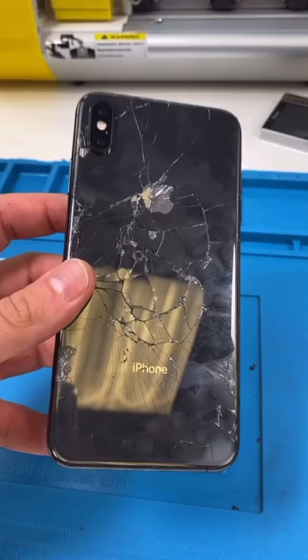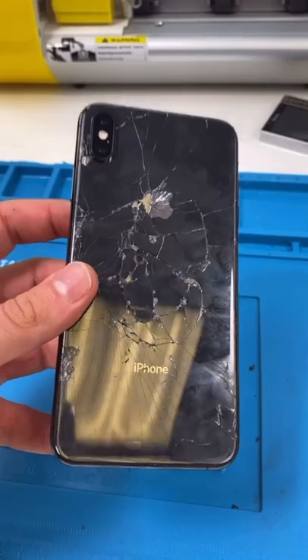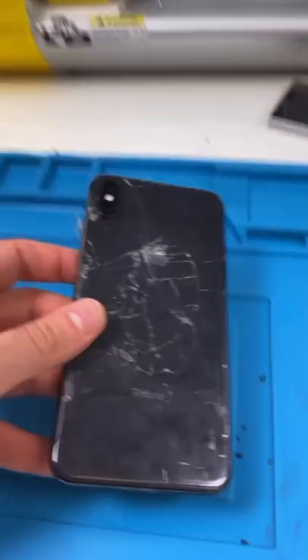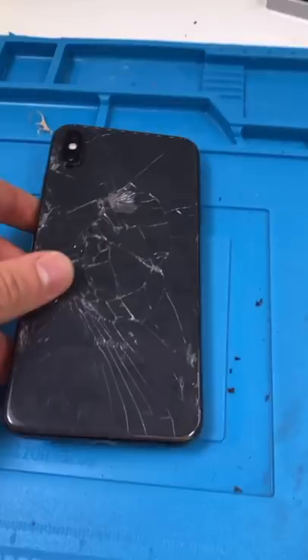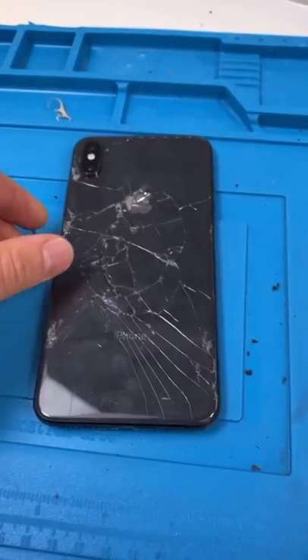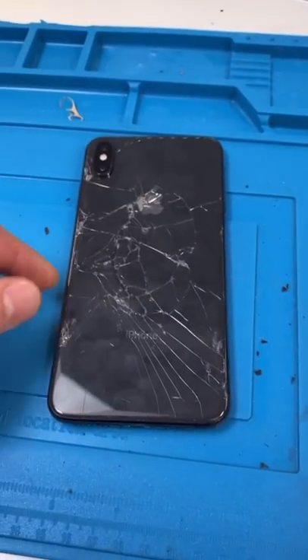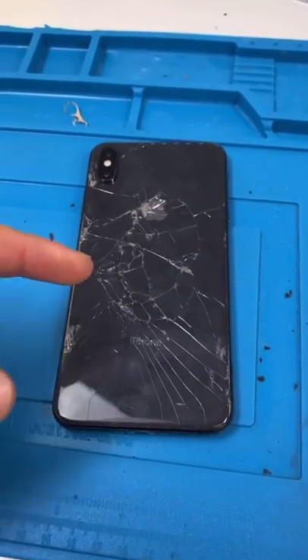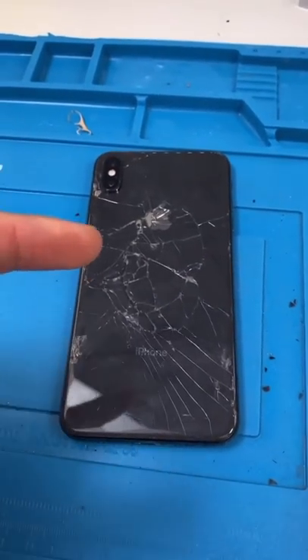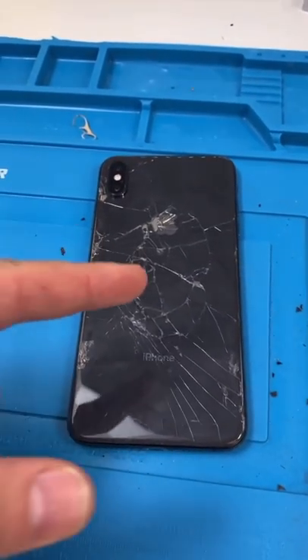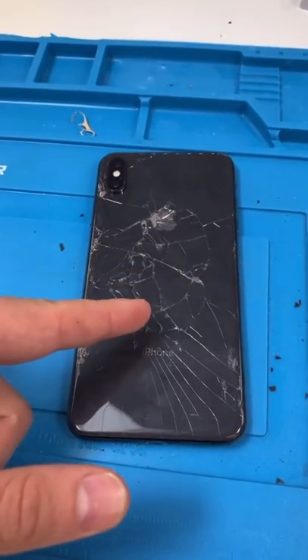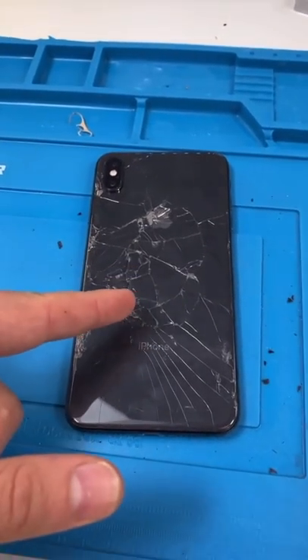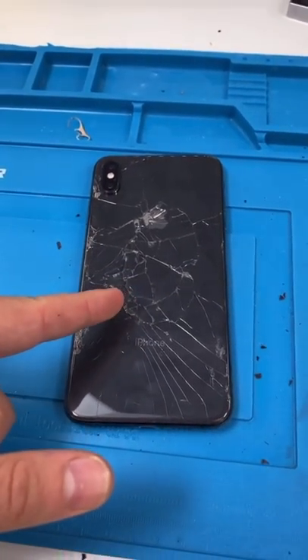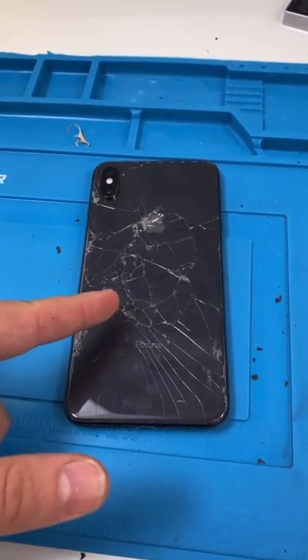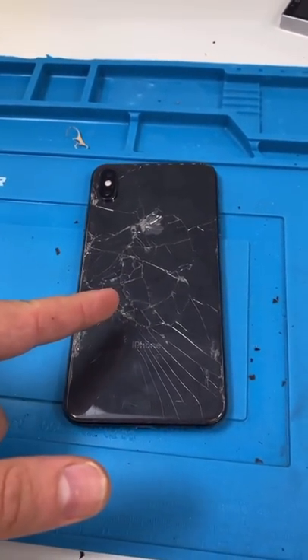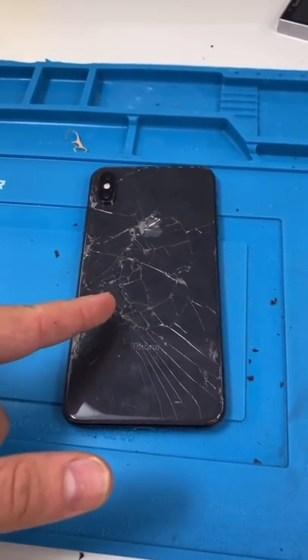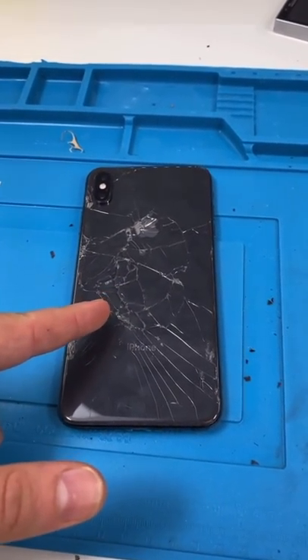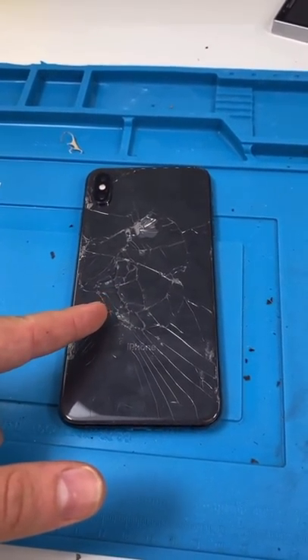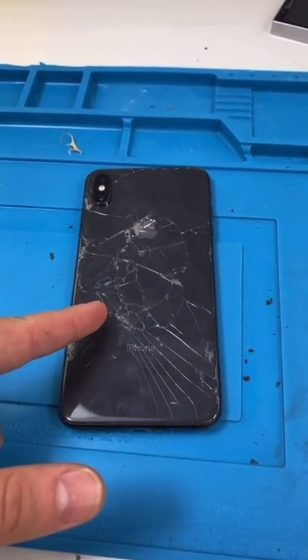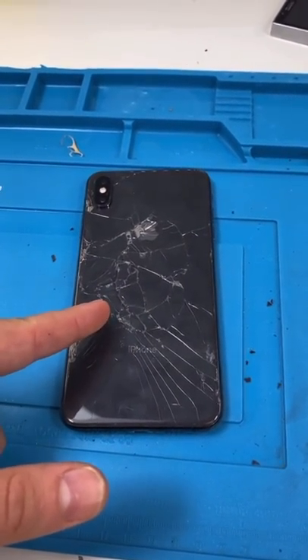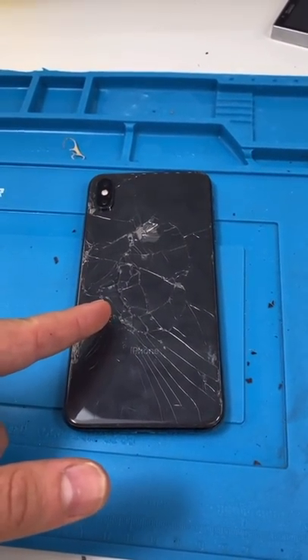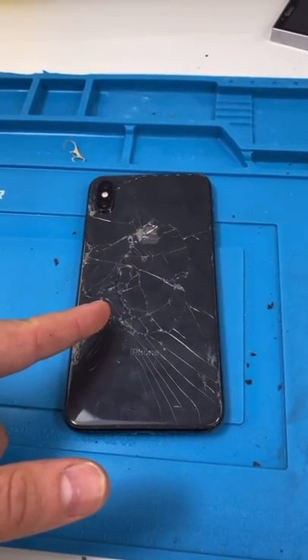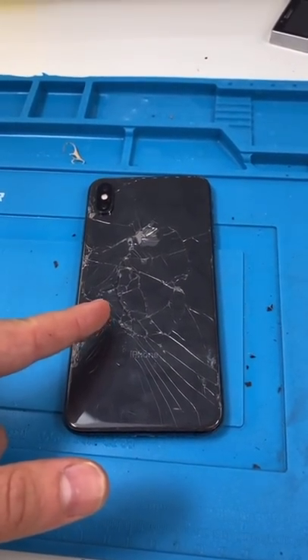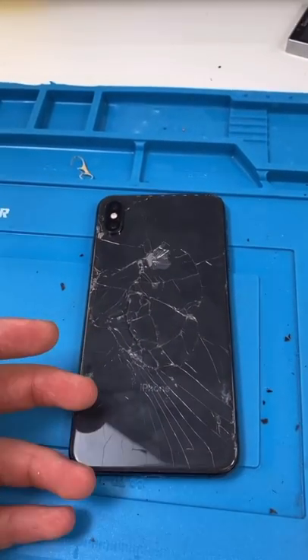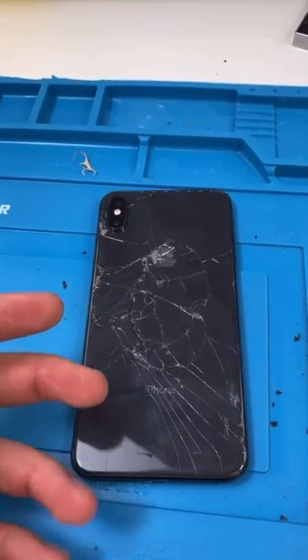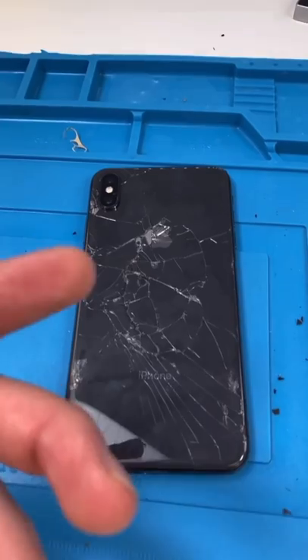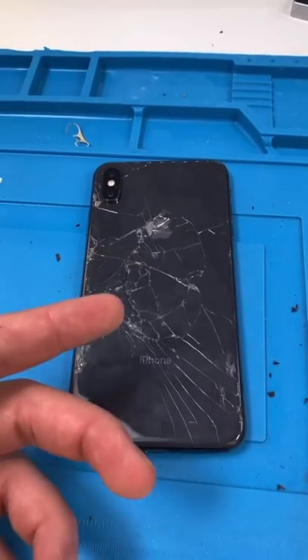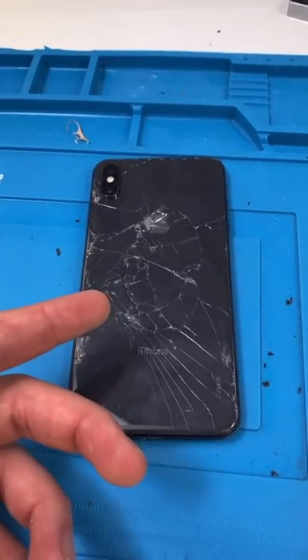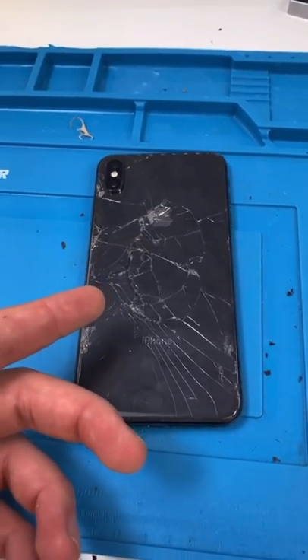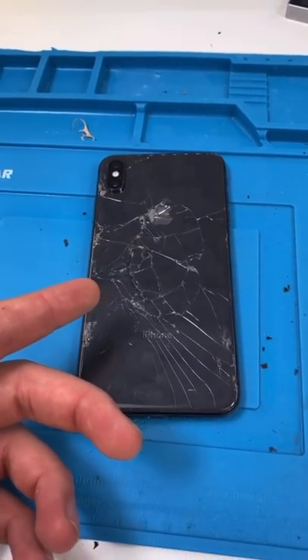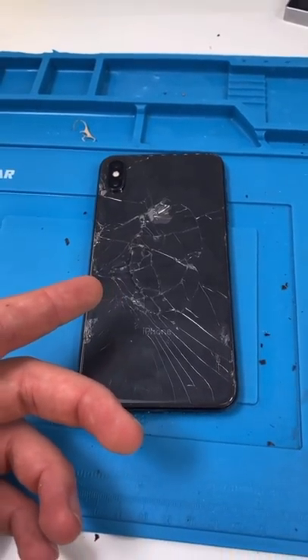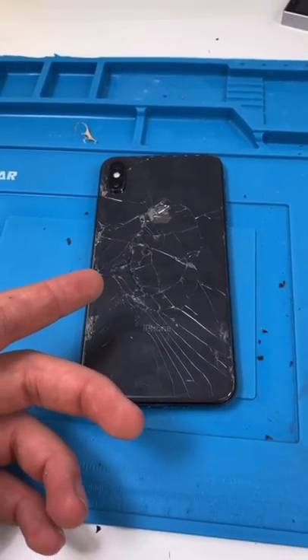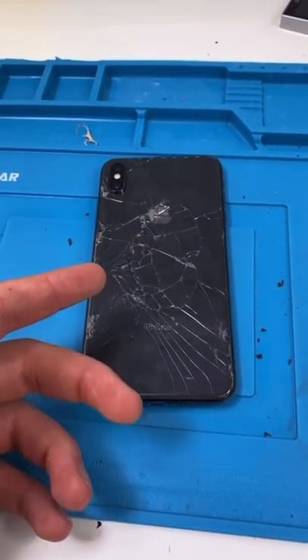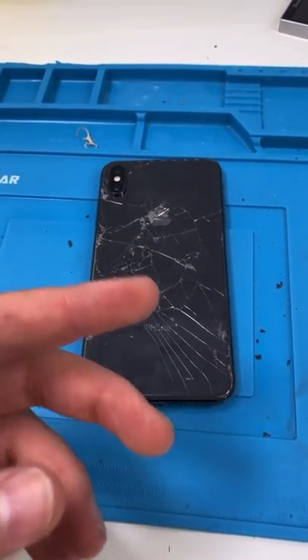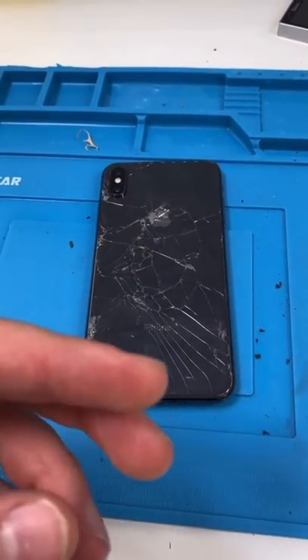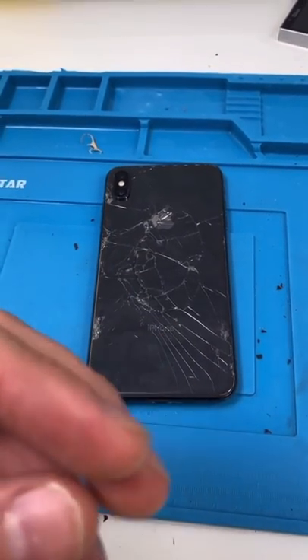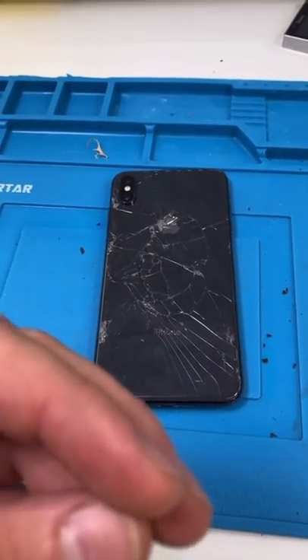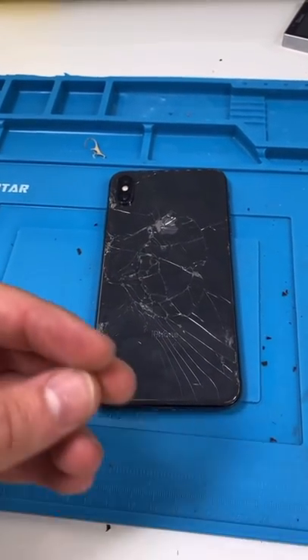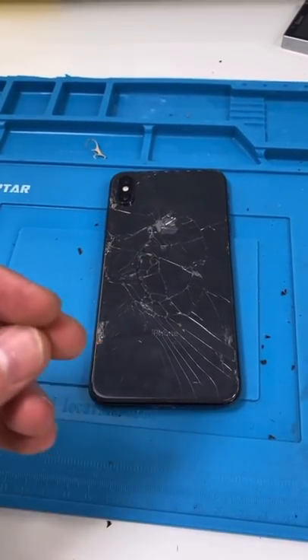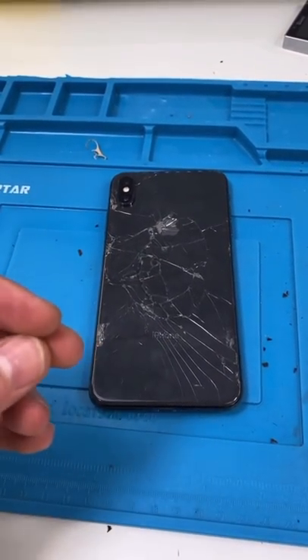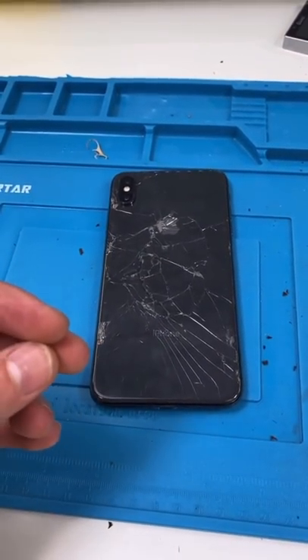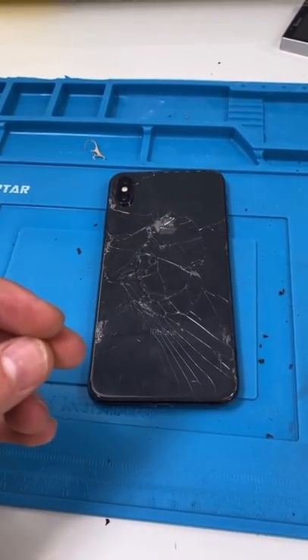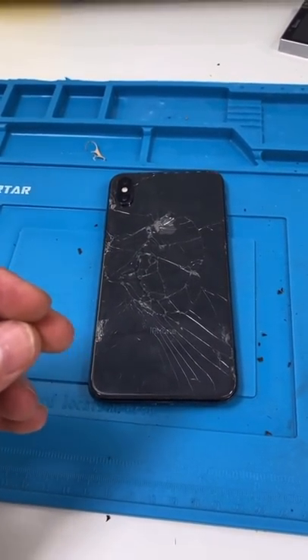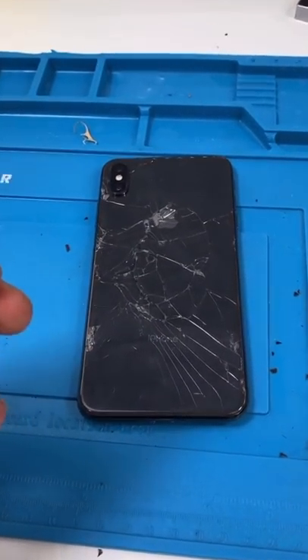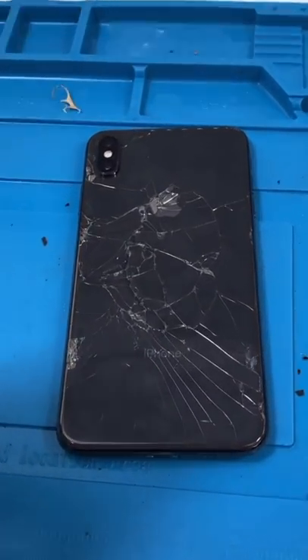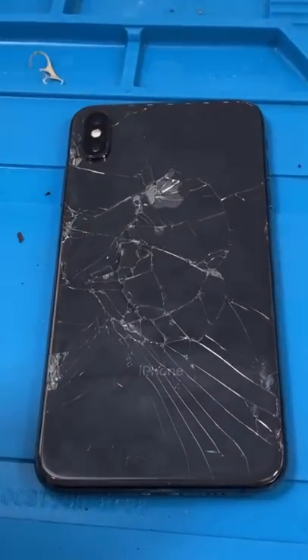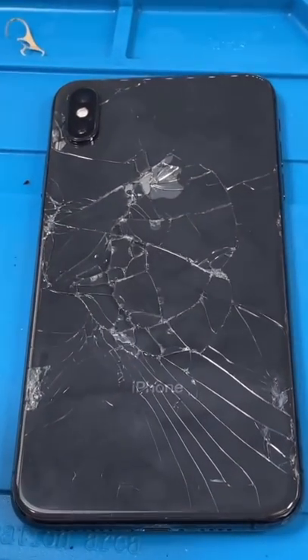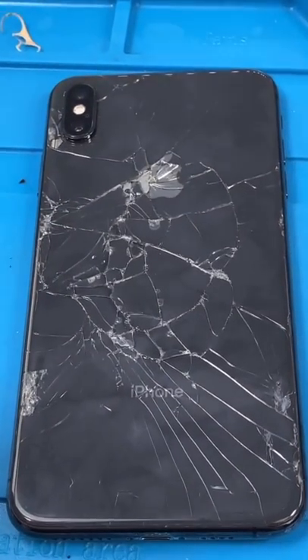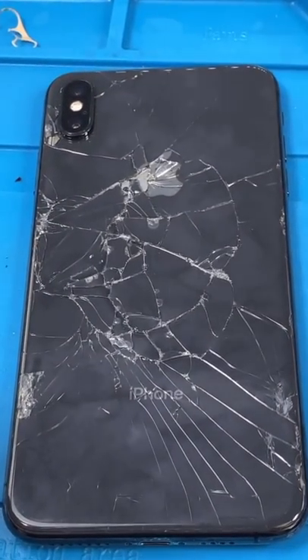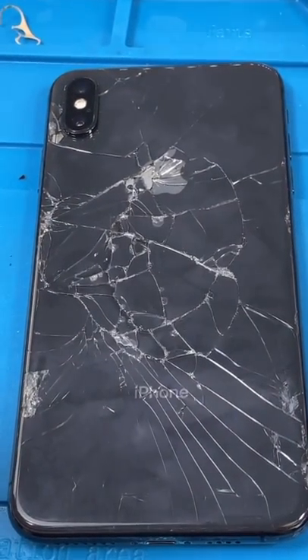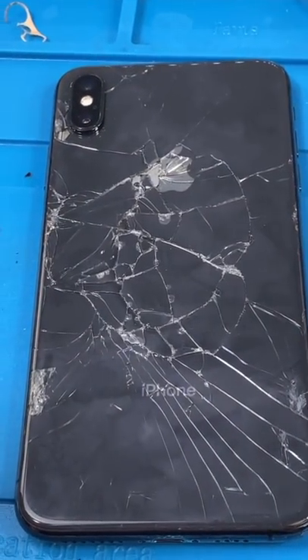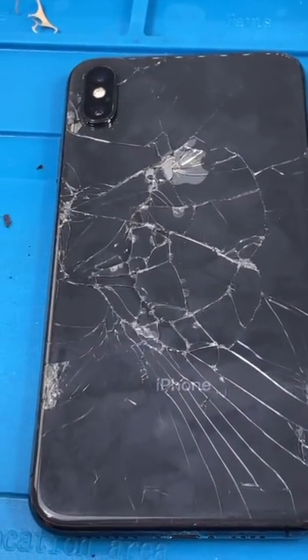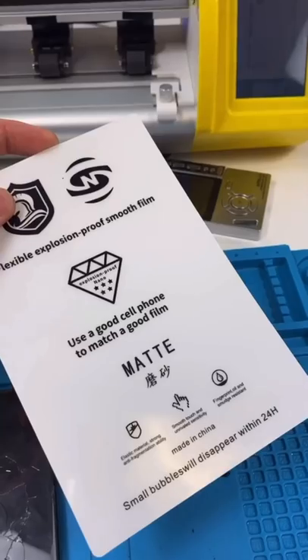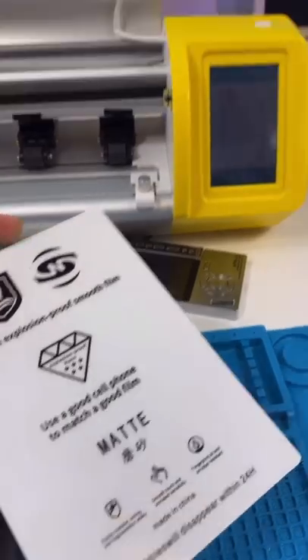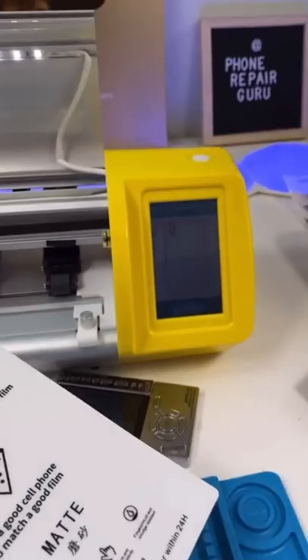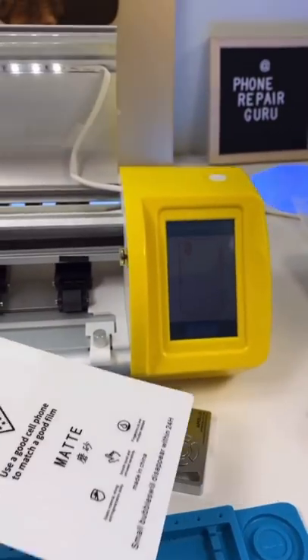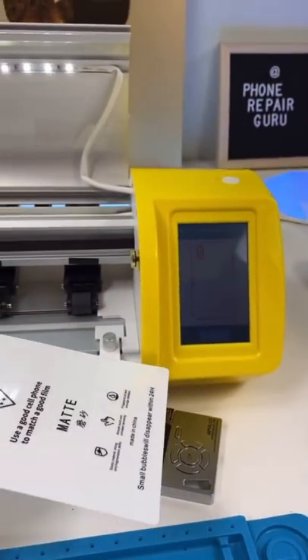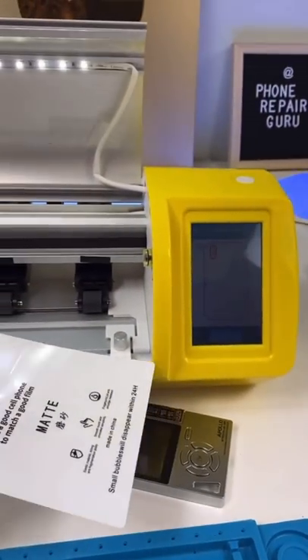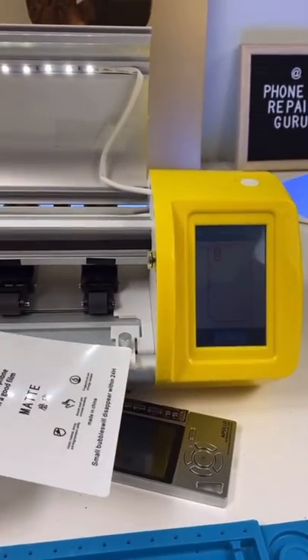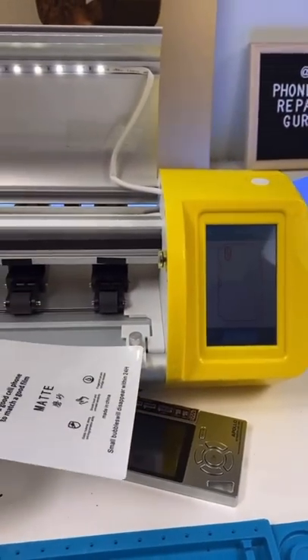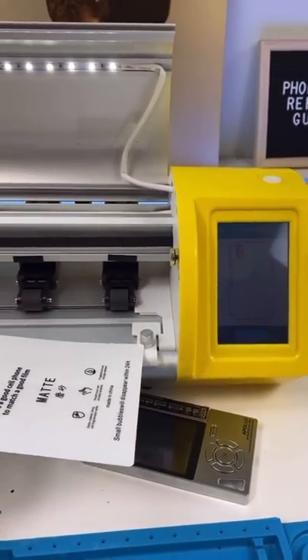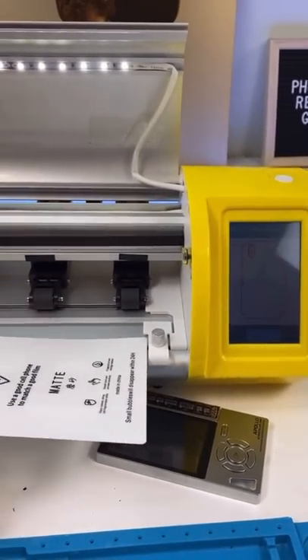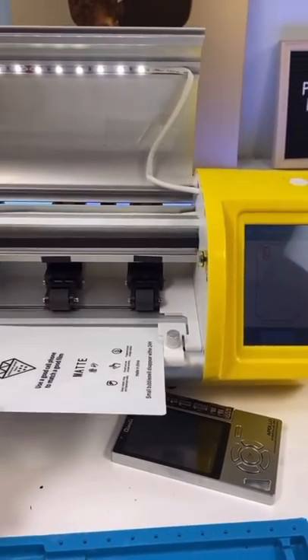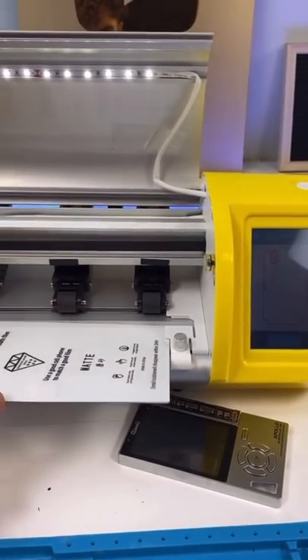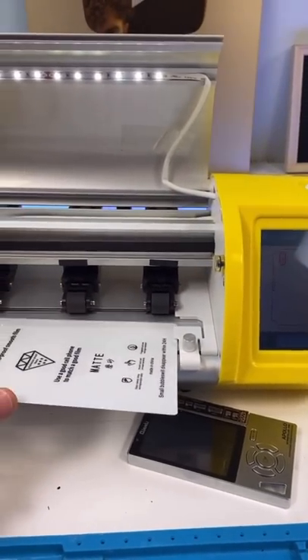Not everyone wants to pay to fix broken back glass, so I found a way to make it a little less obnoxious. I use my screen protector cutter.